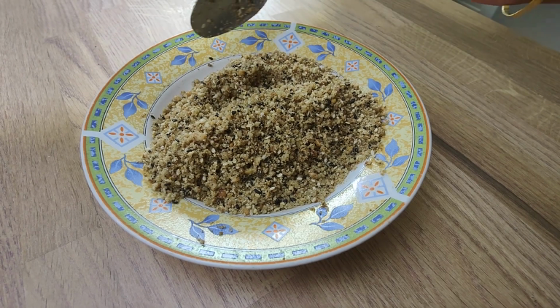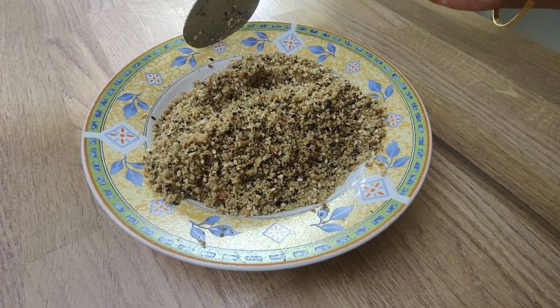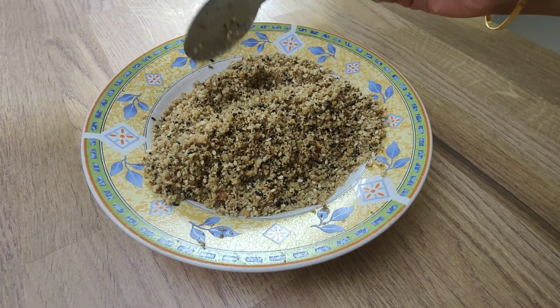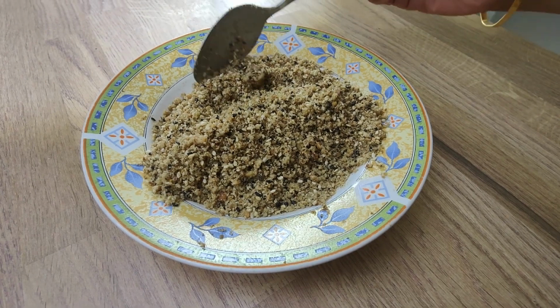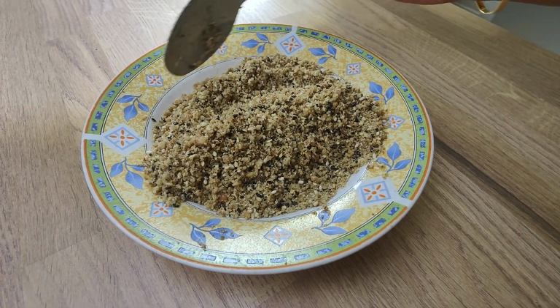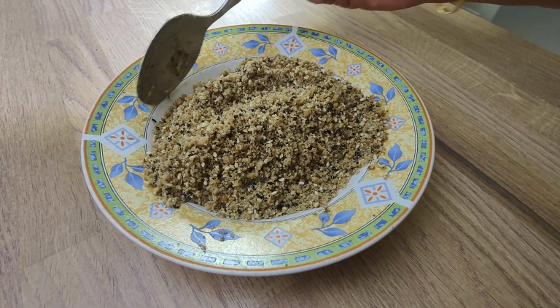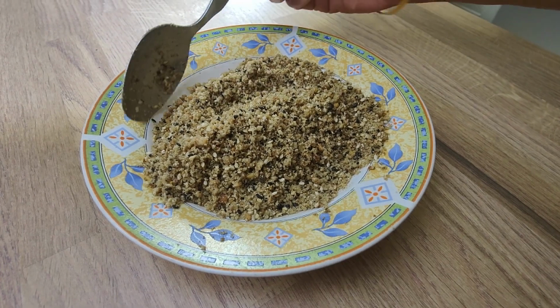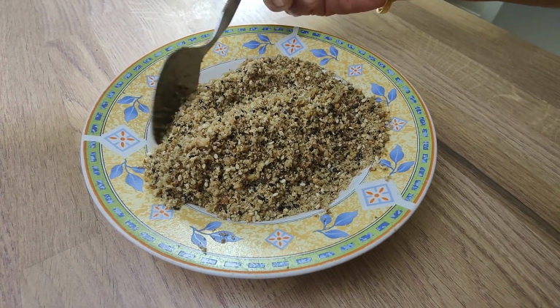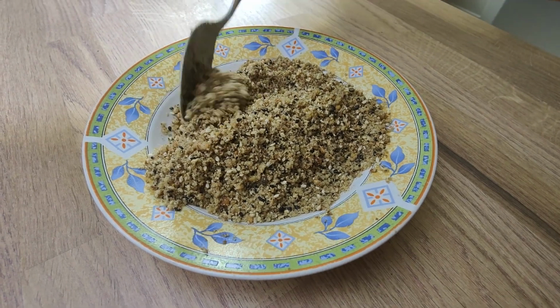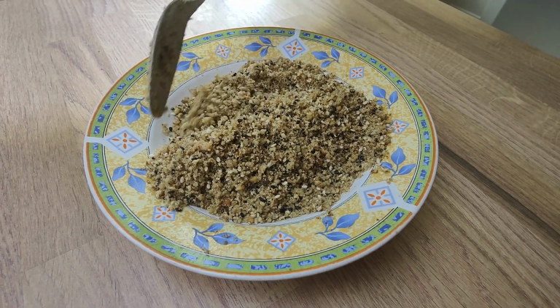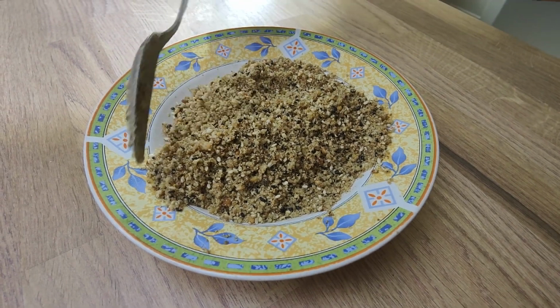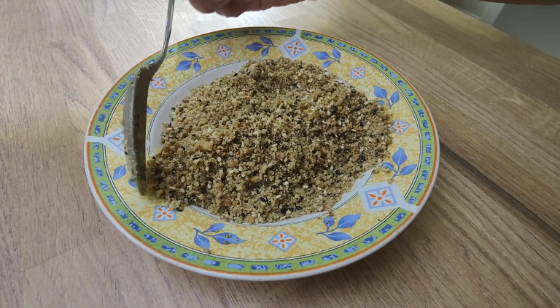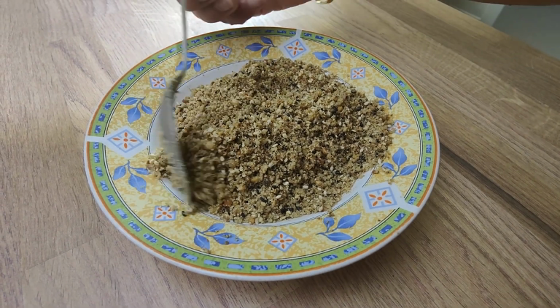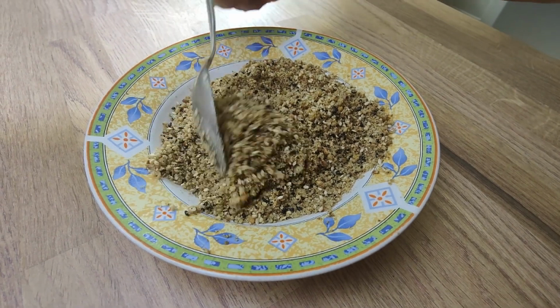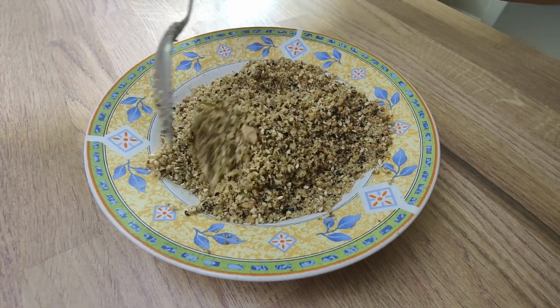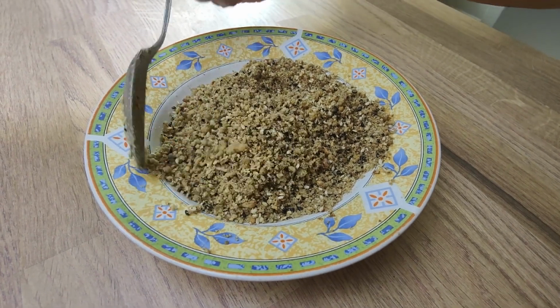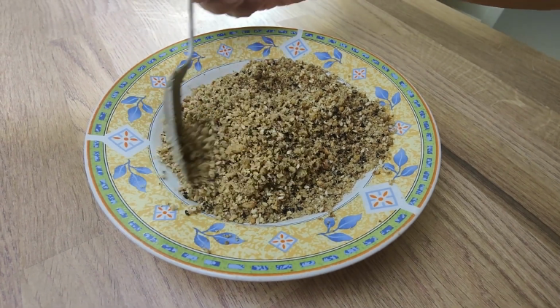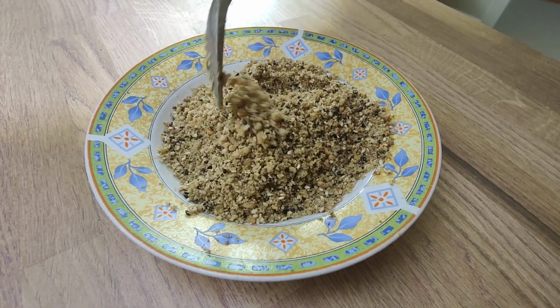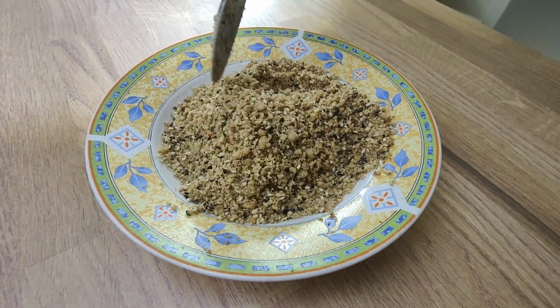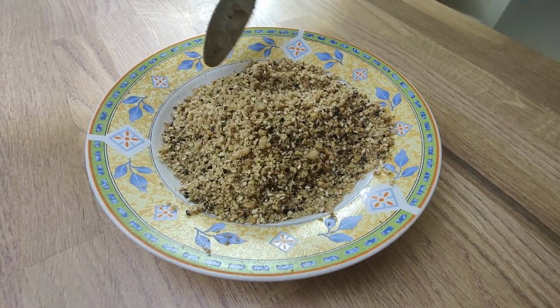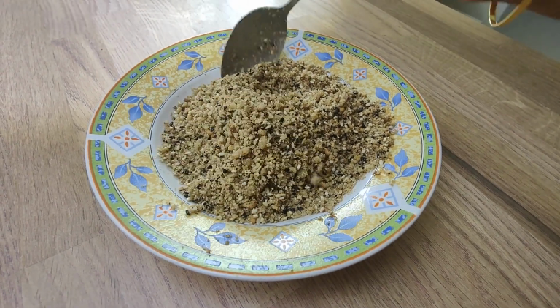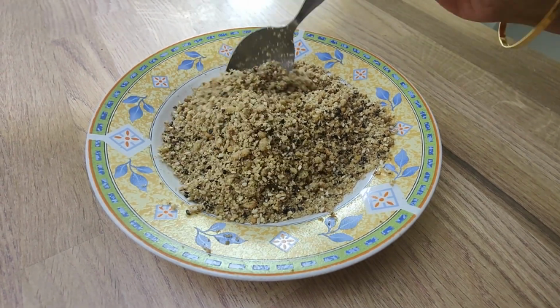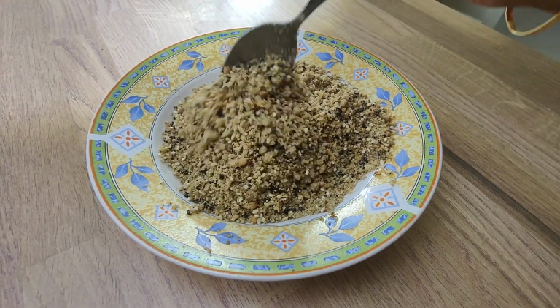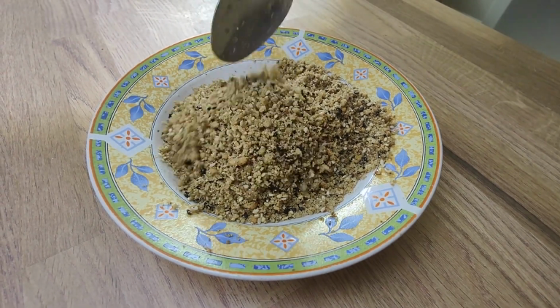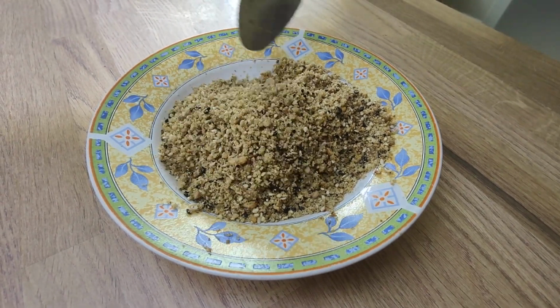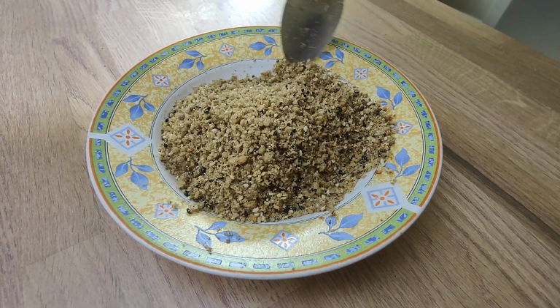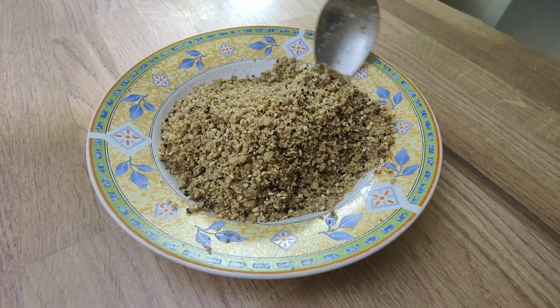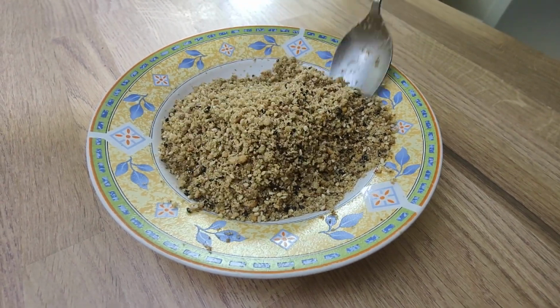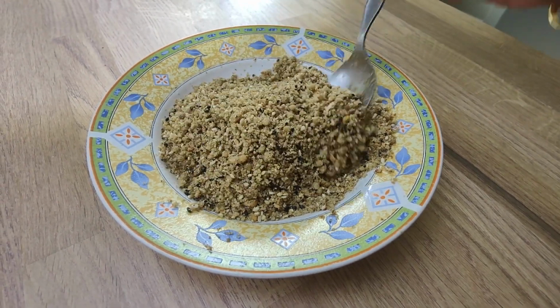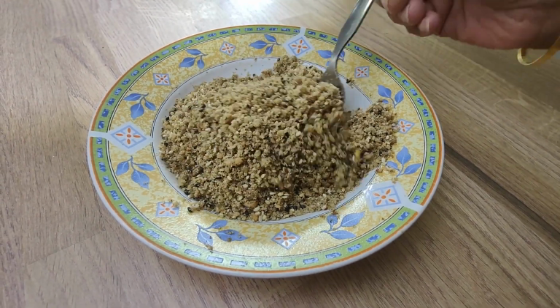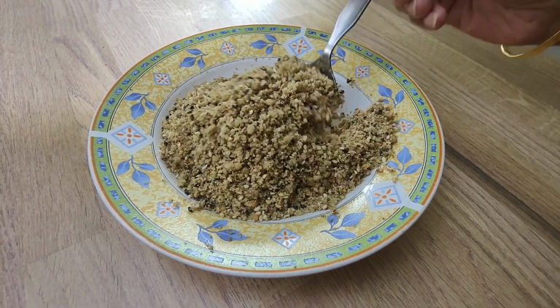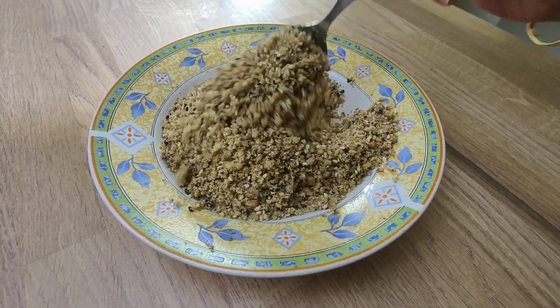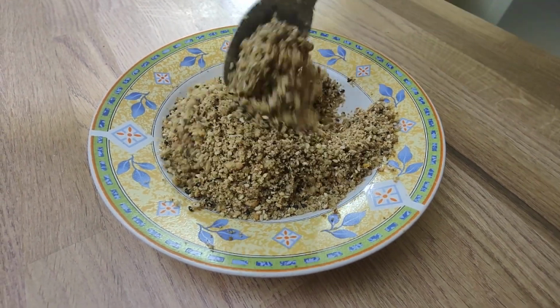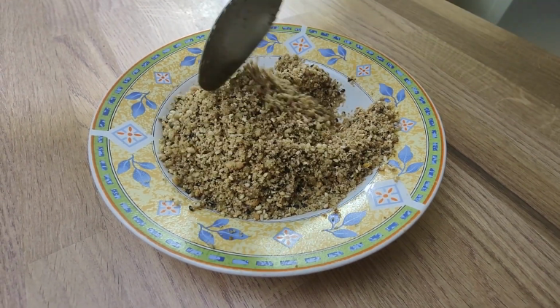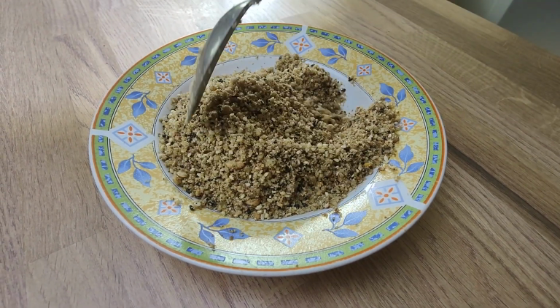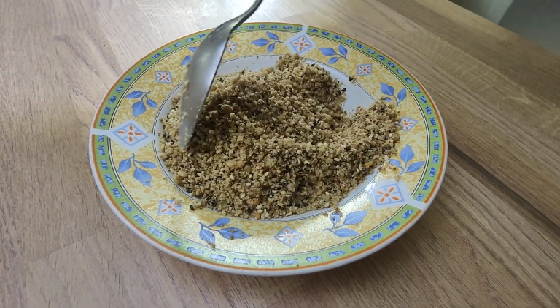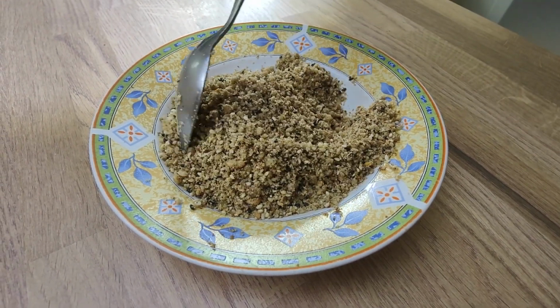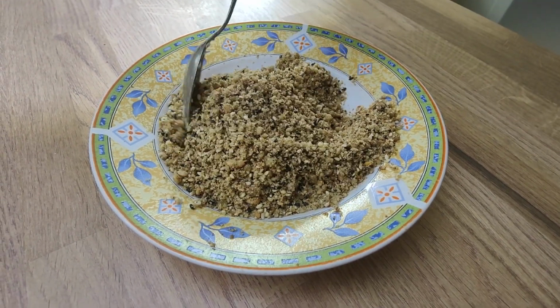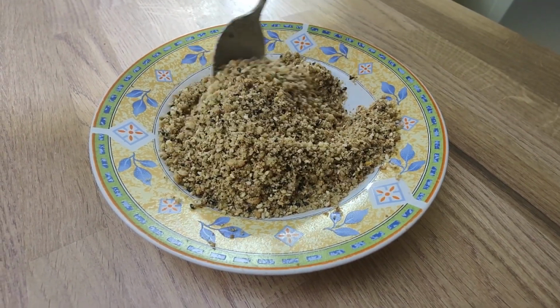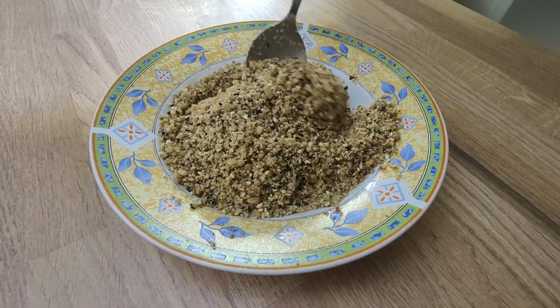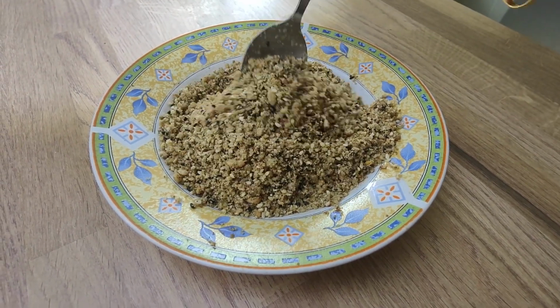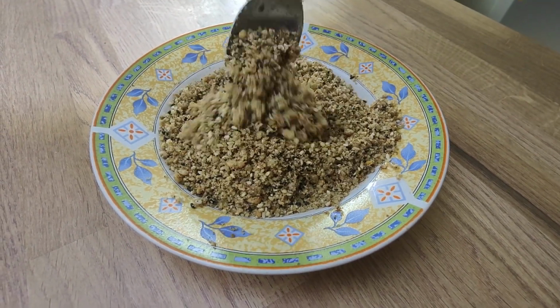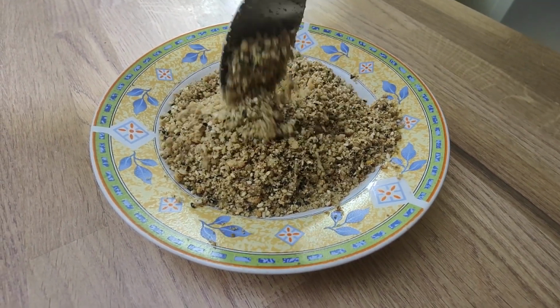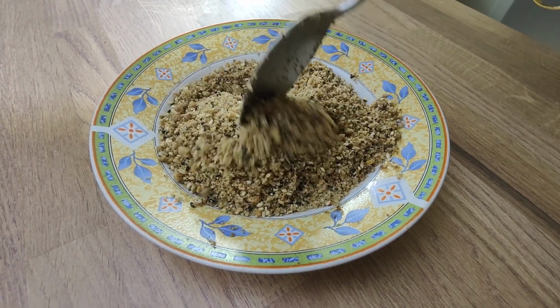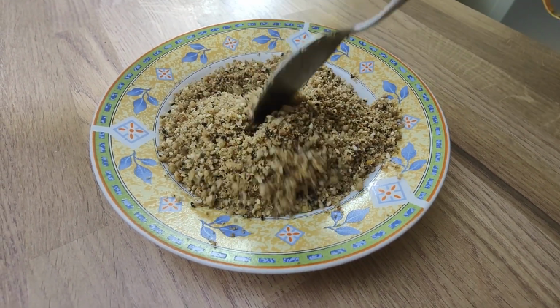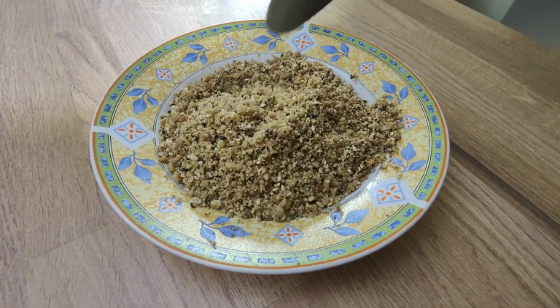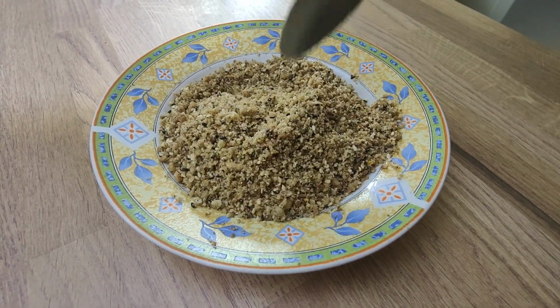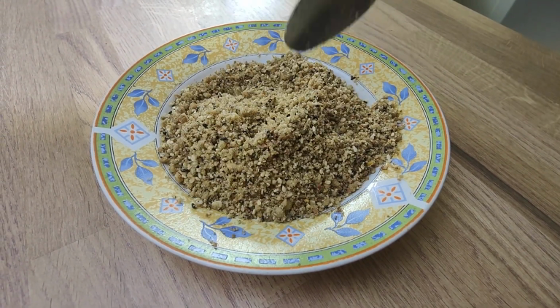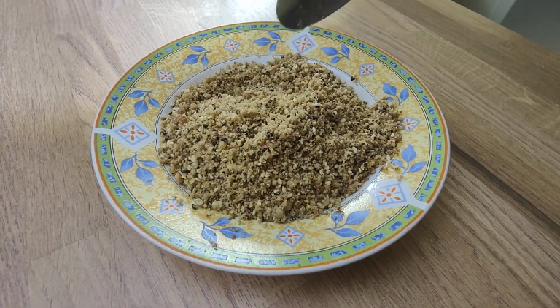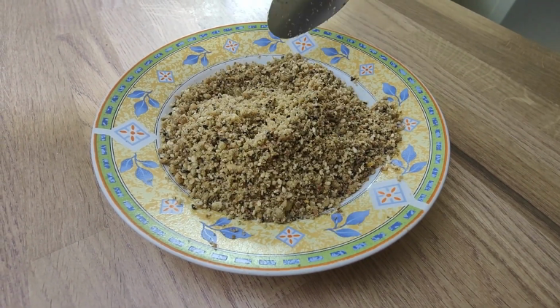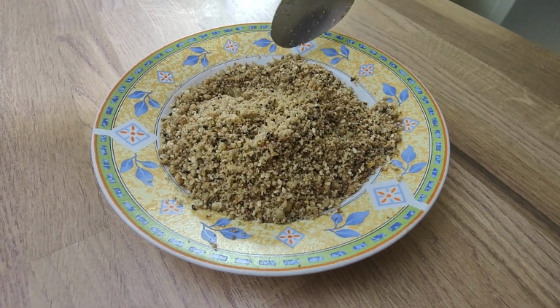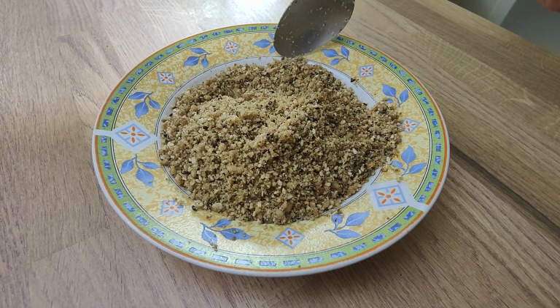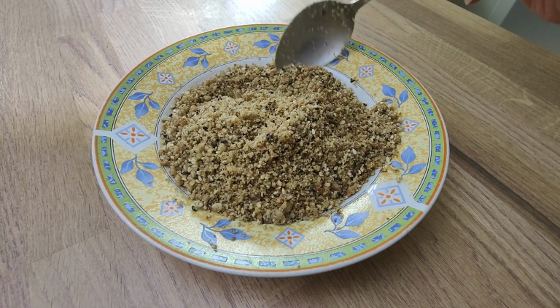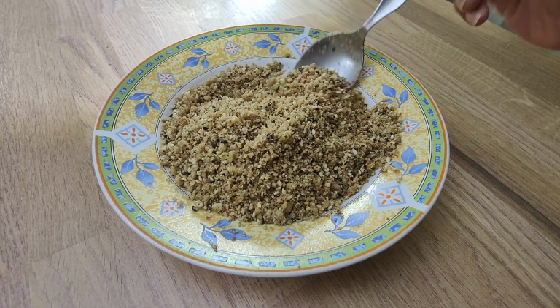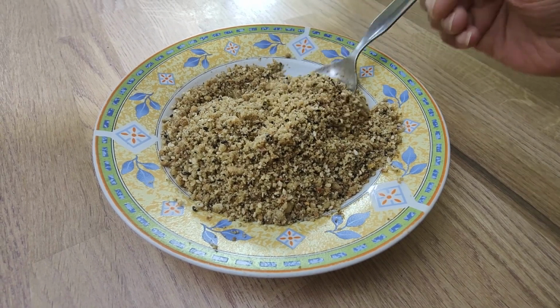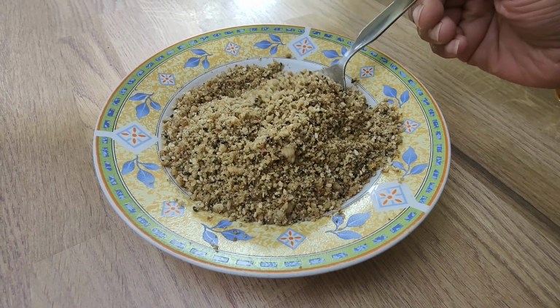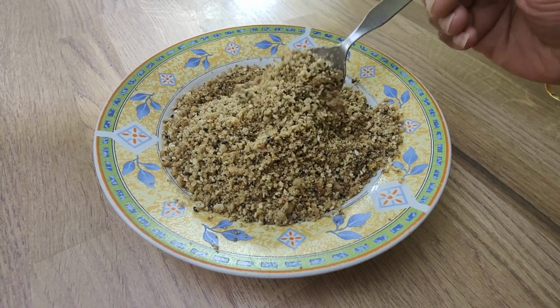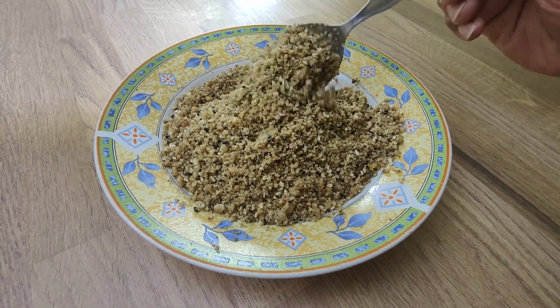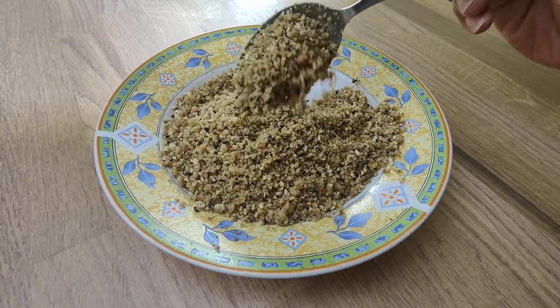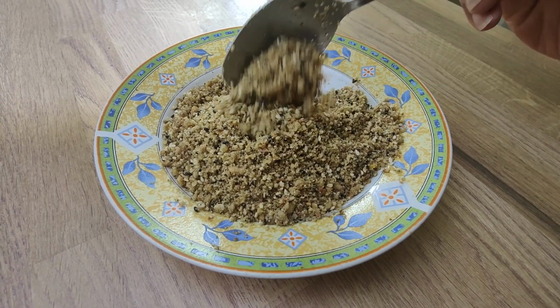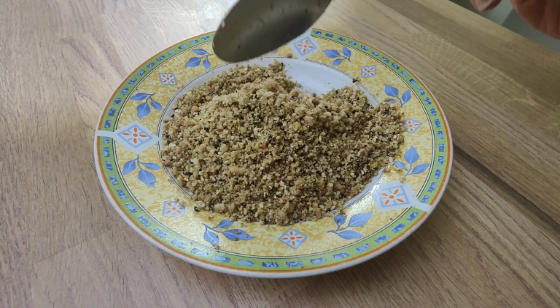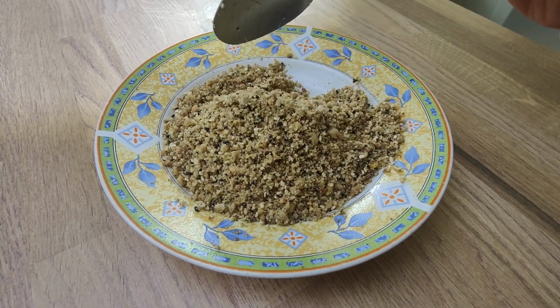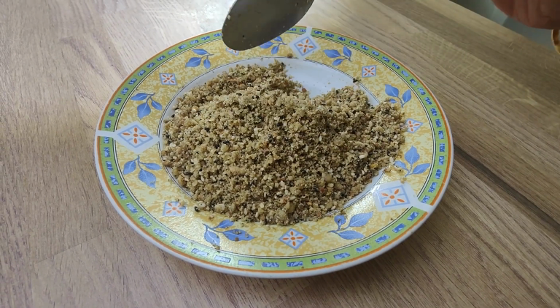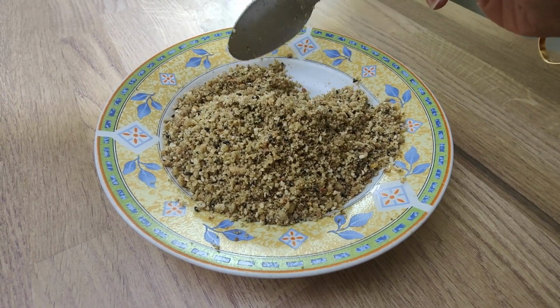Hello friends, I hope you're all well. I'm making panjiri today.